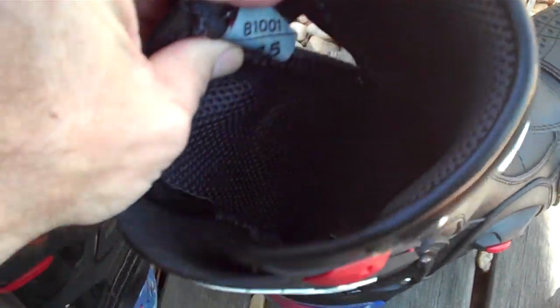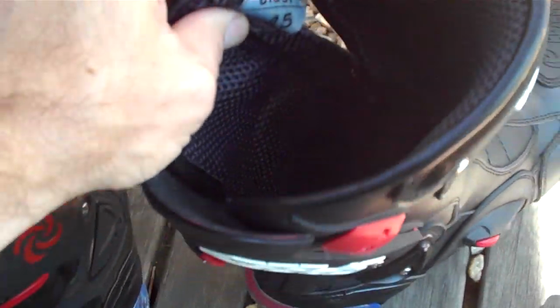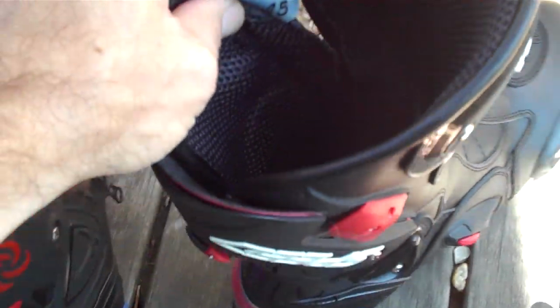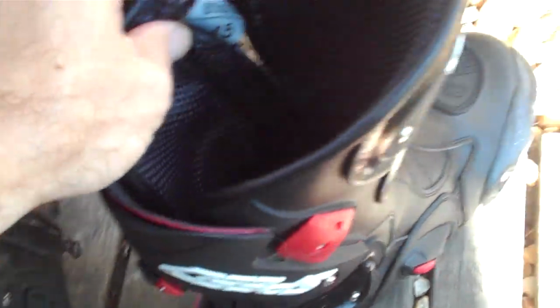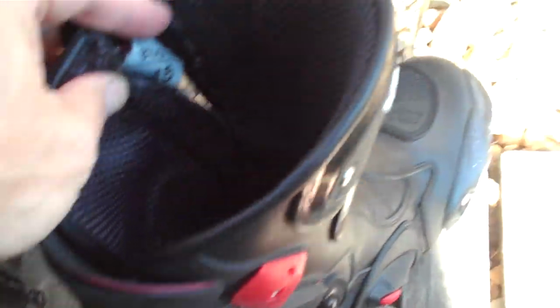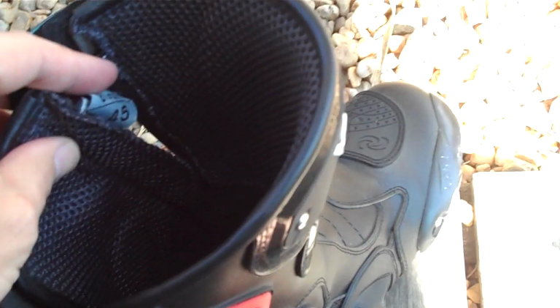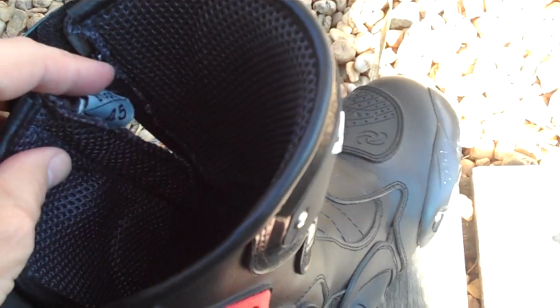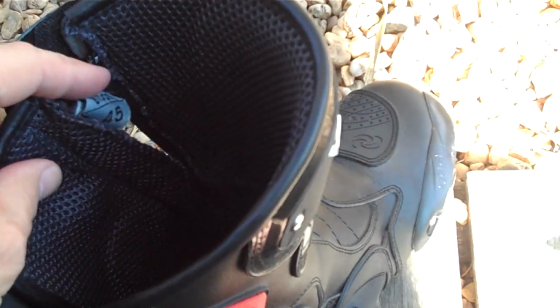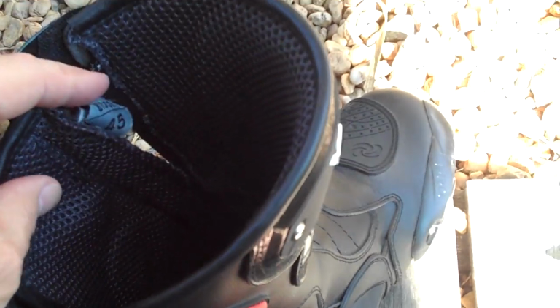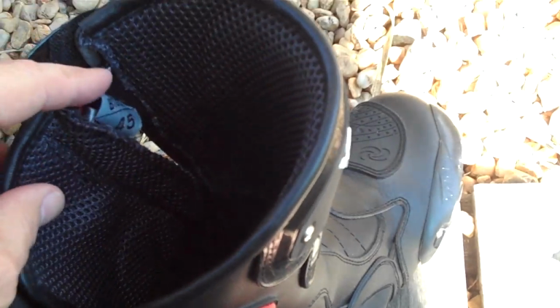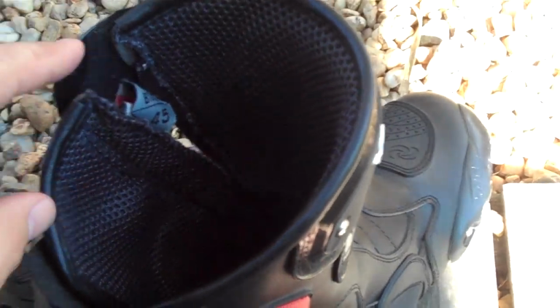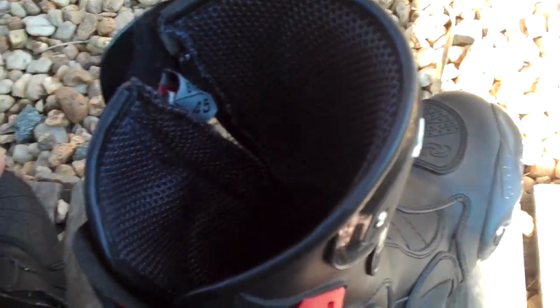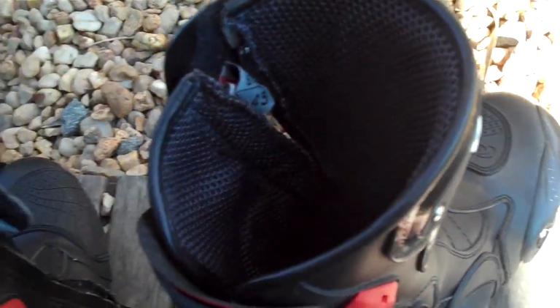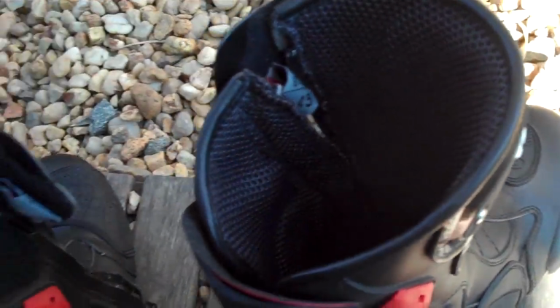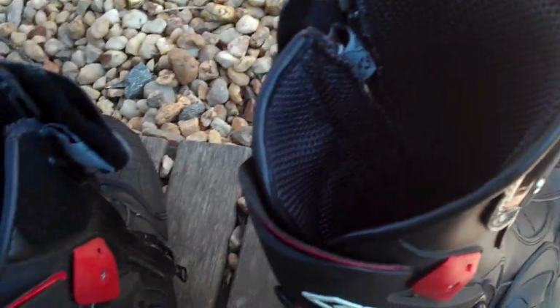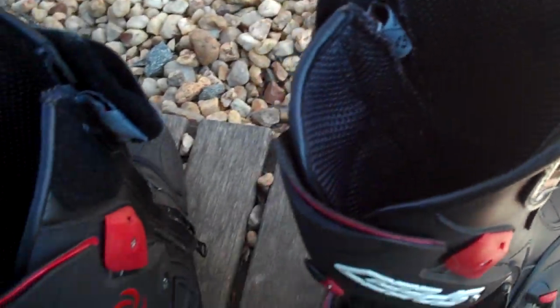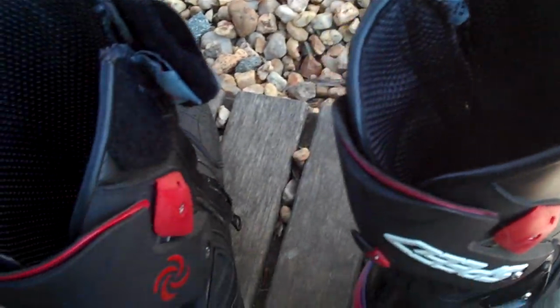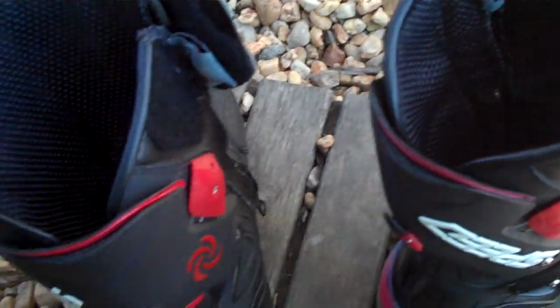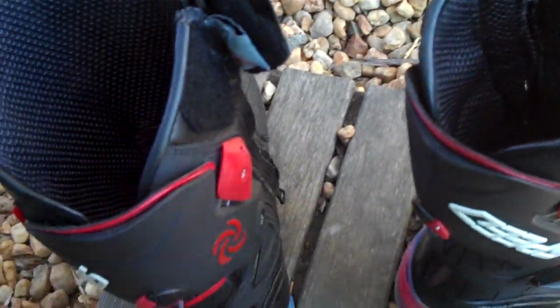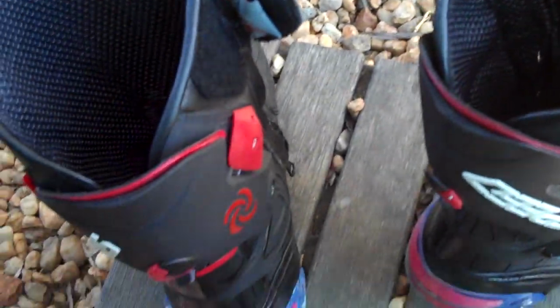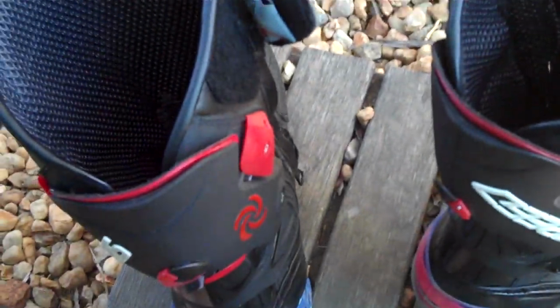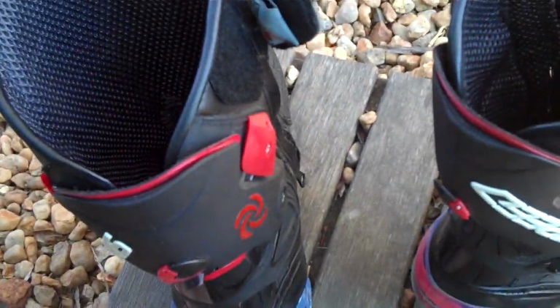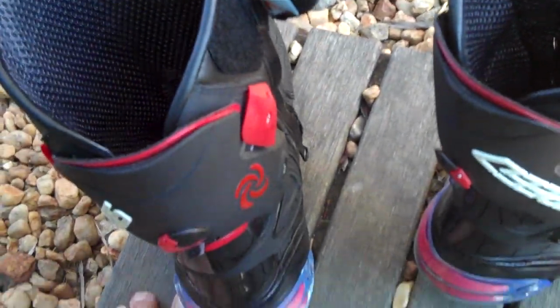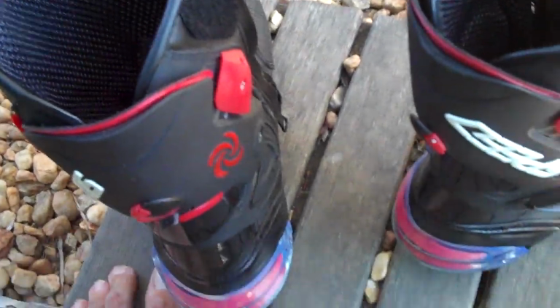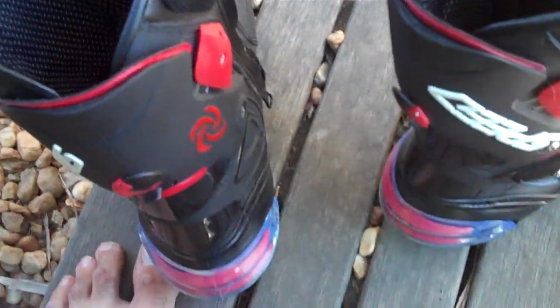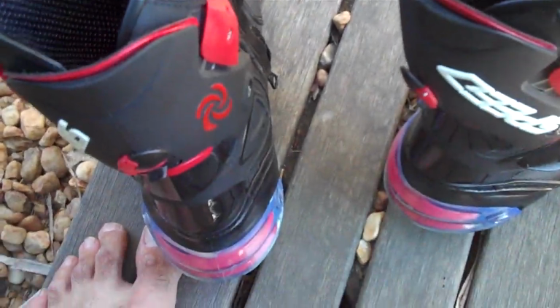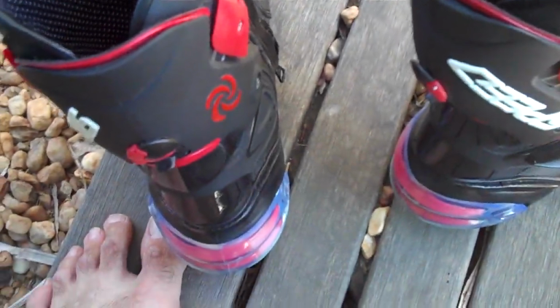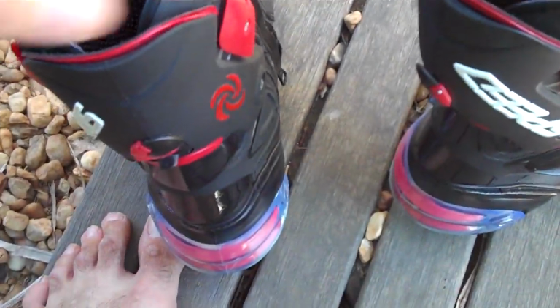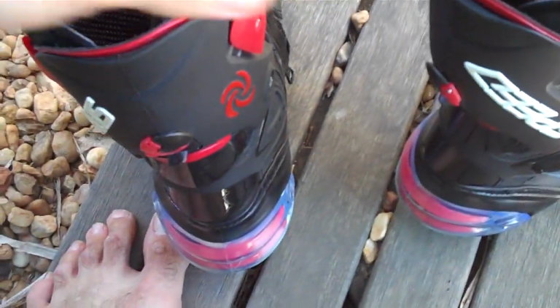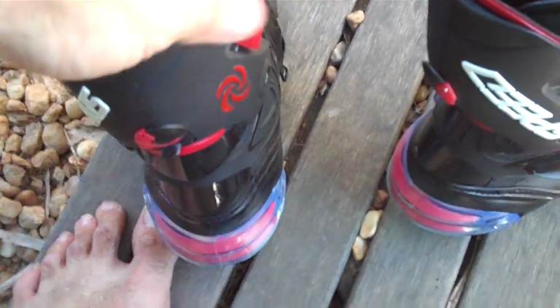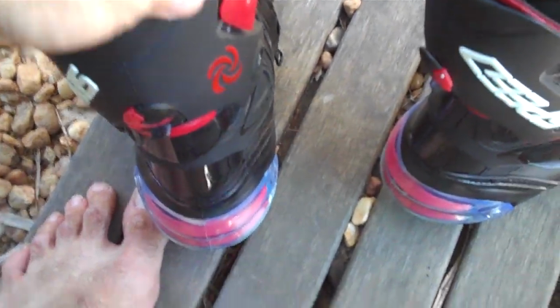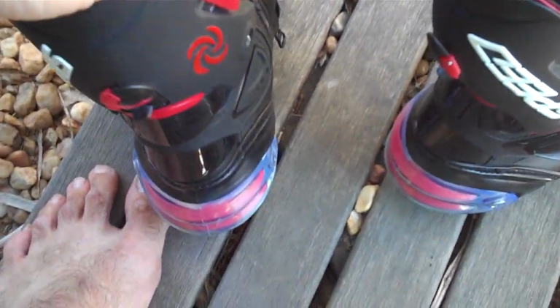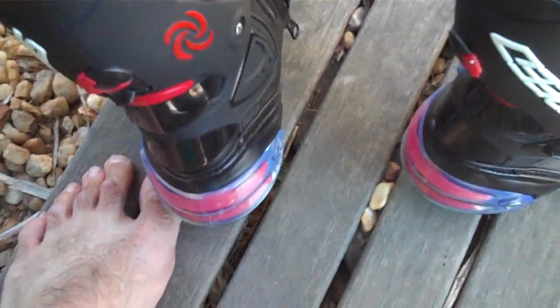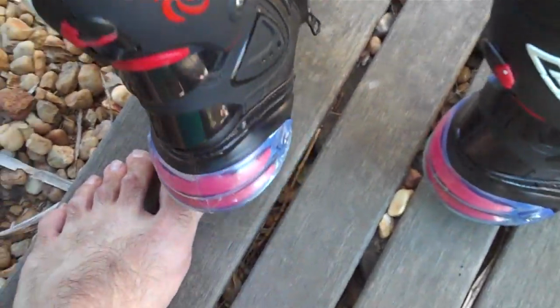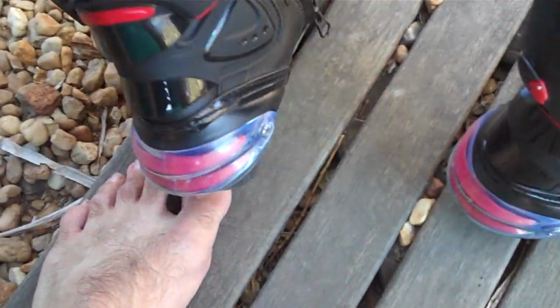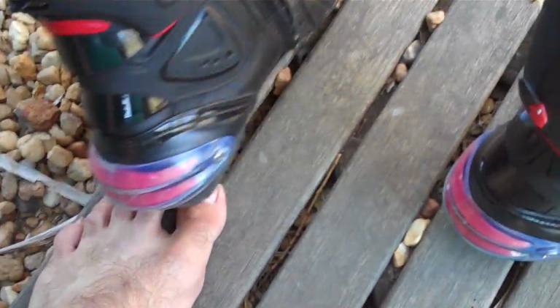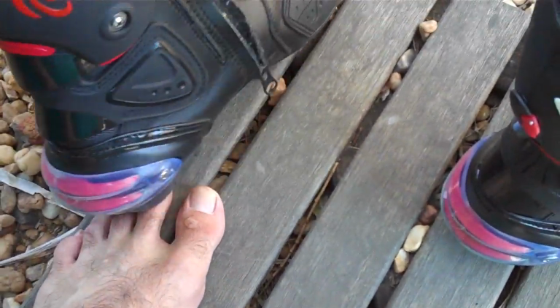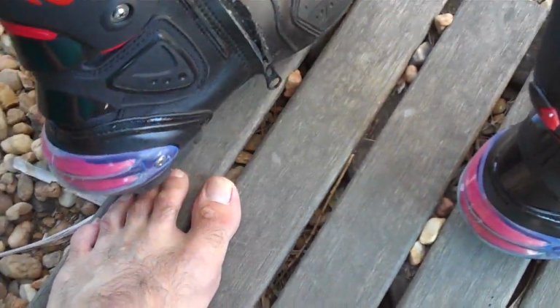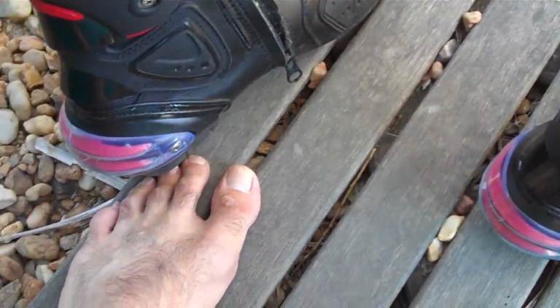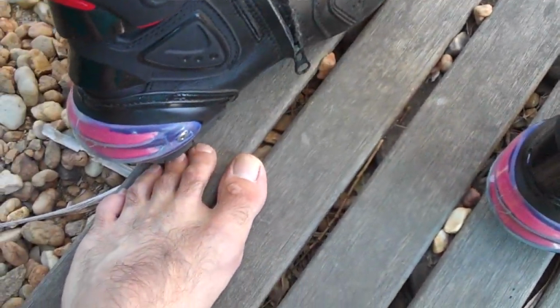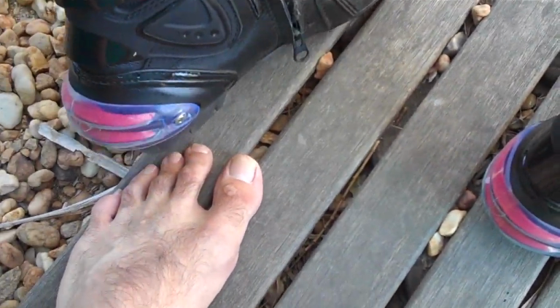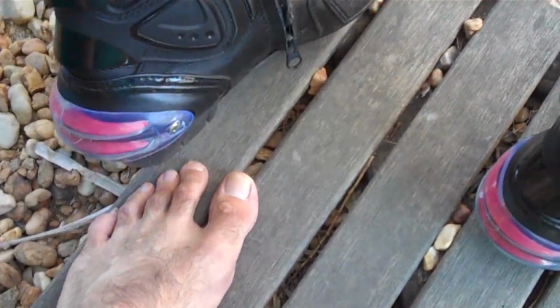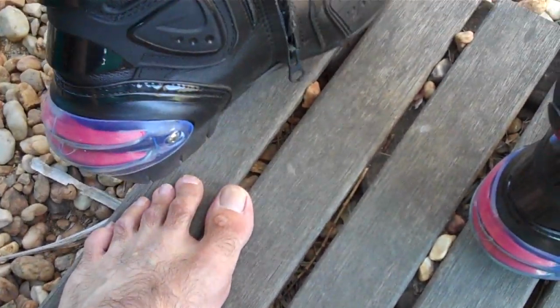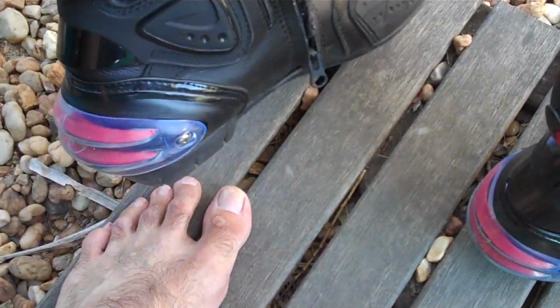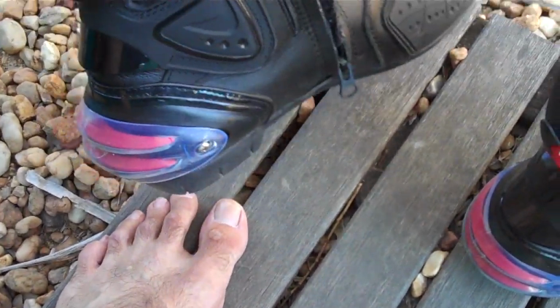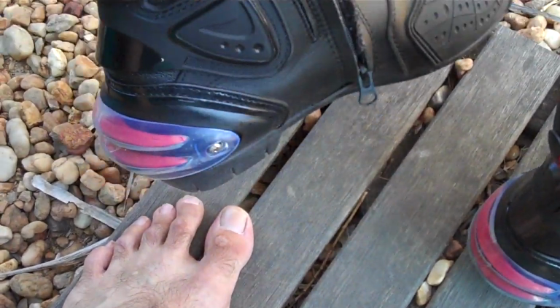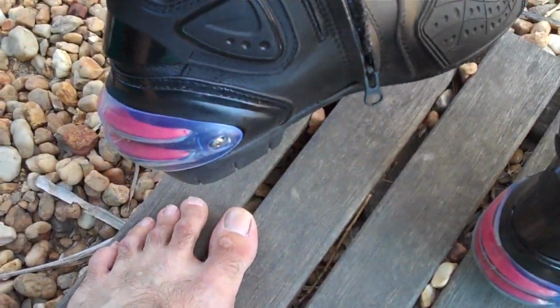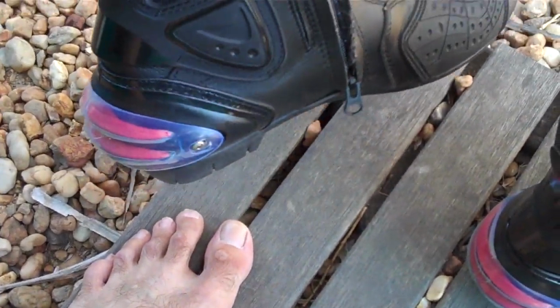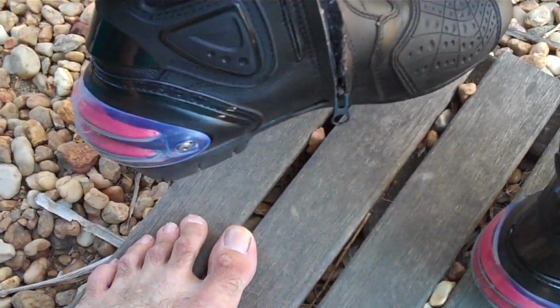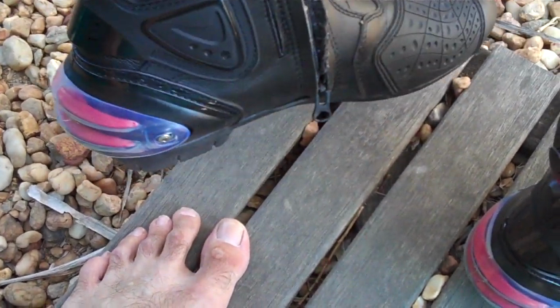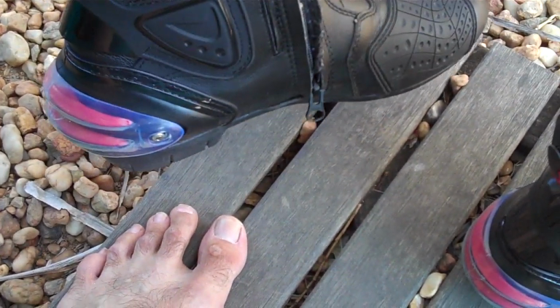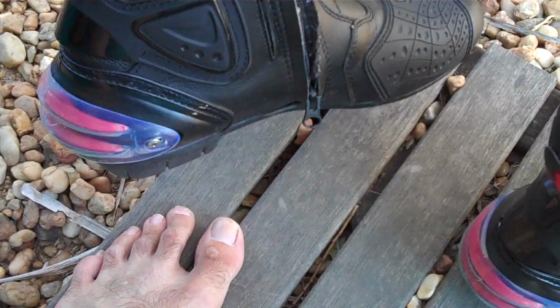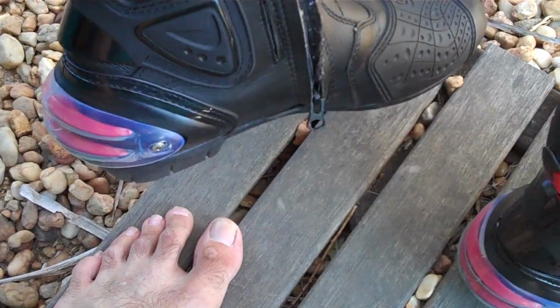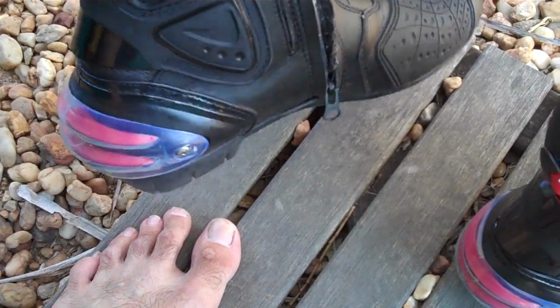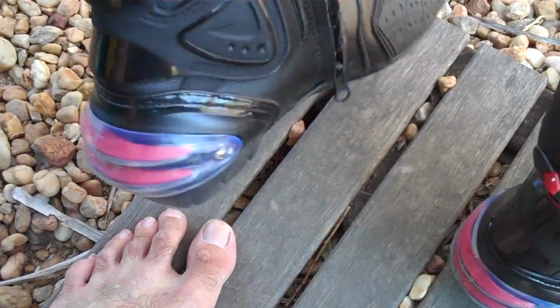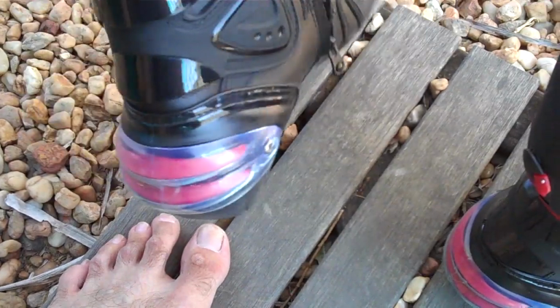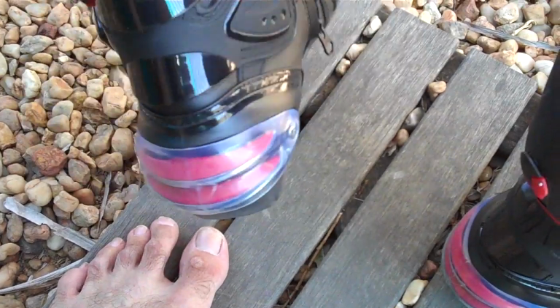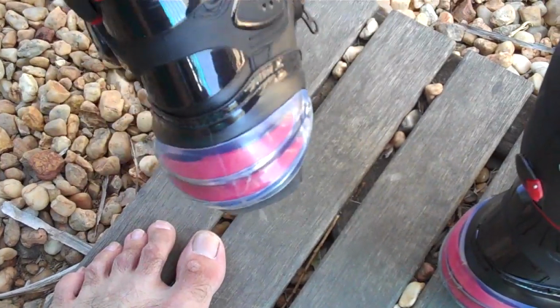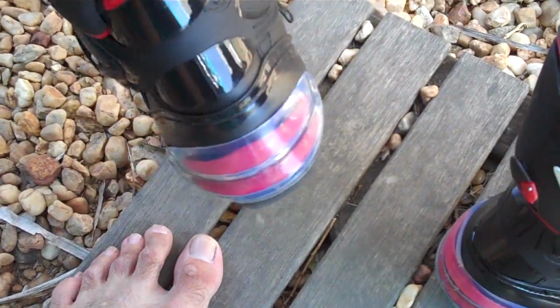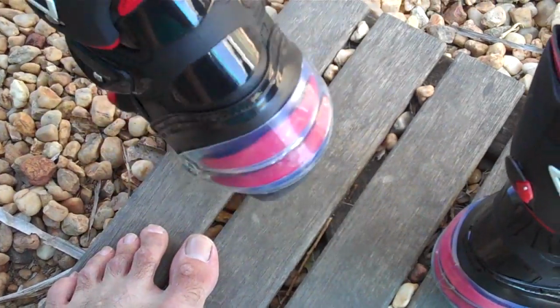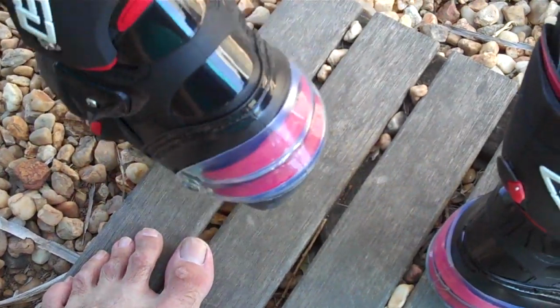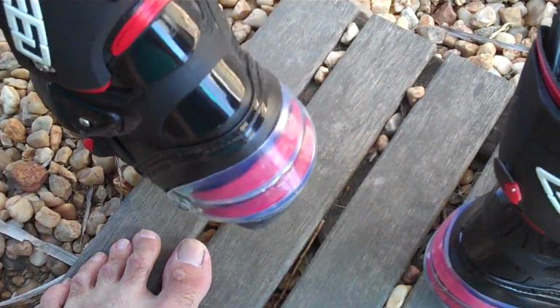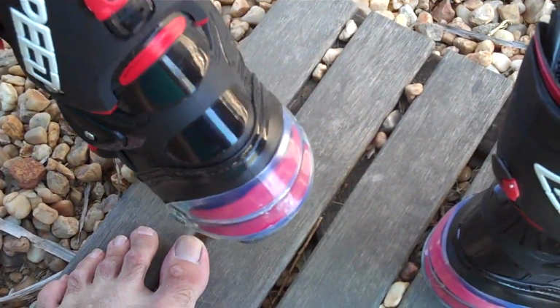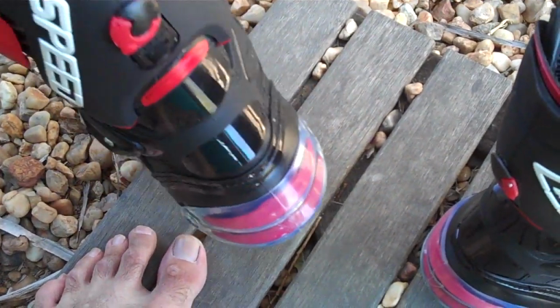And they fit like a glove. These boots are sensational. Absolutely sensational.